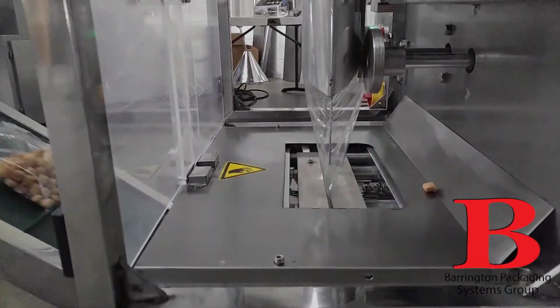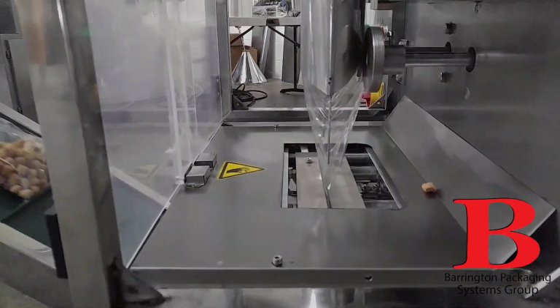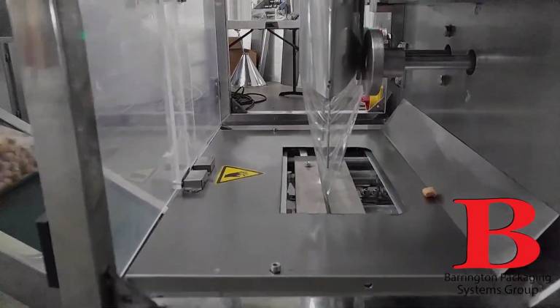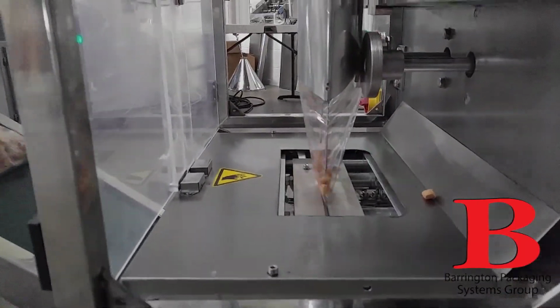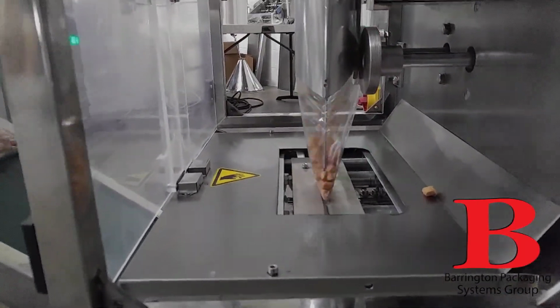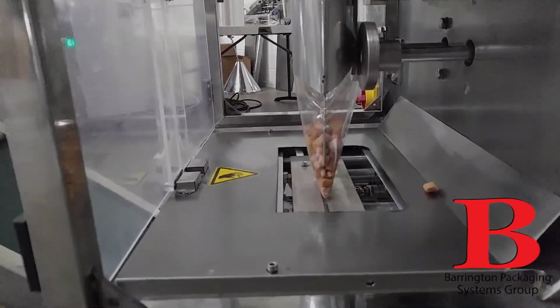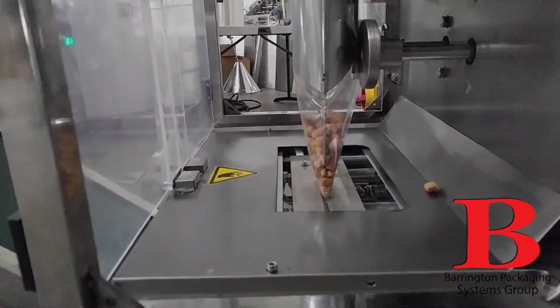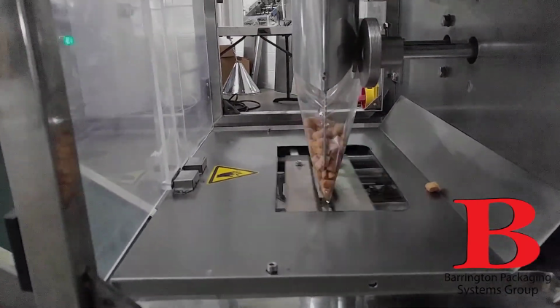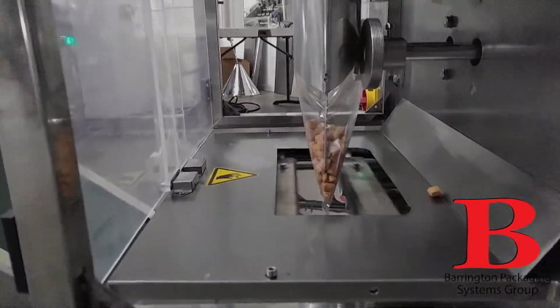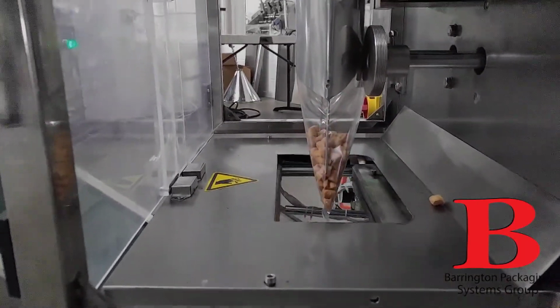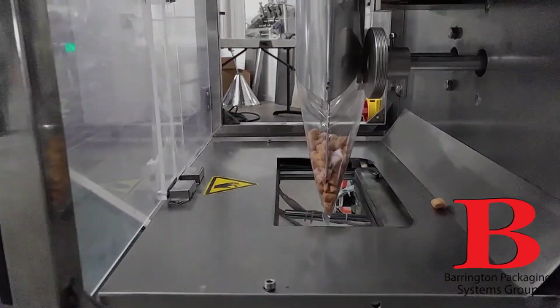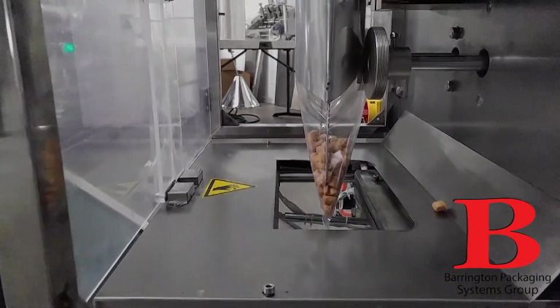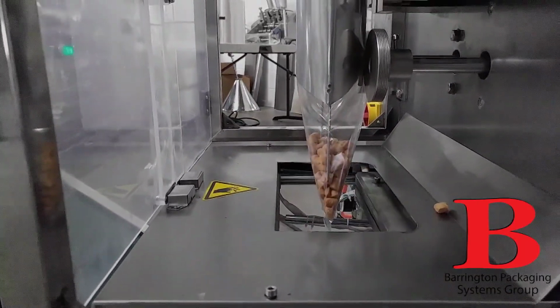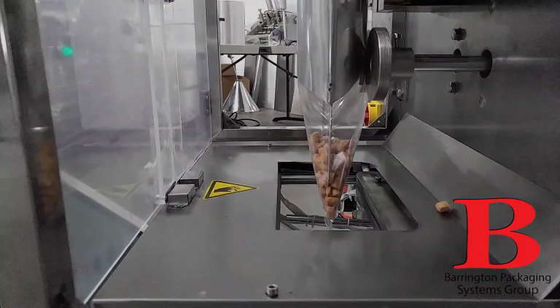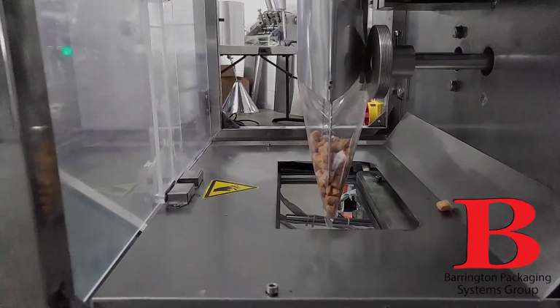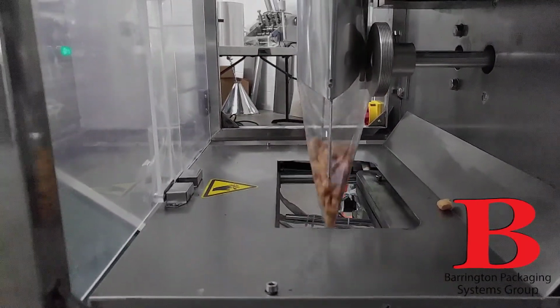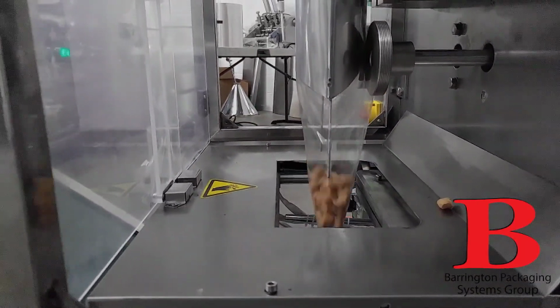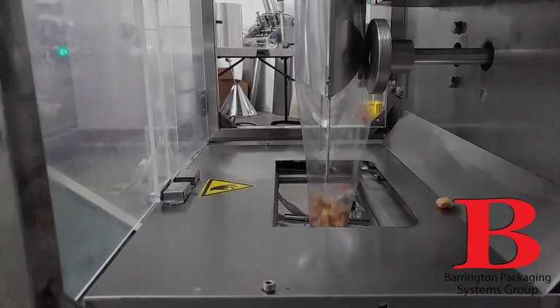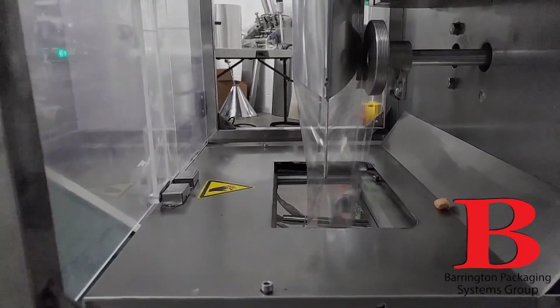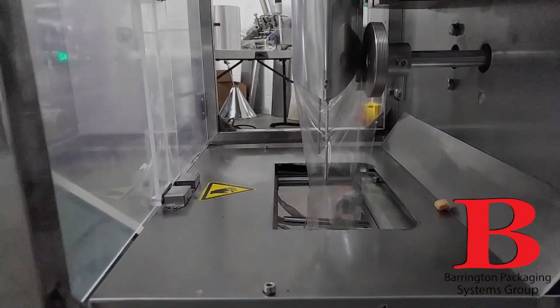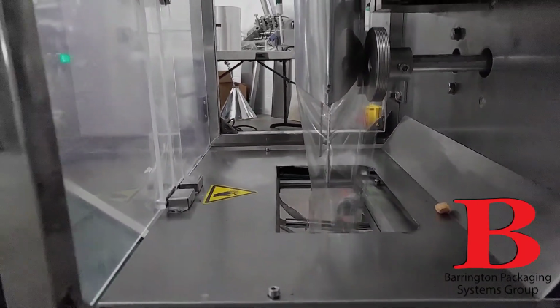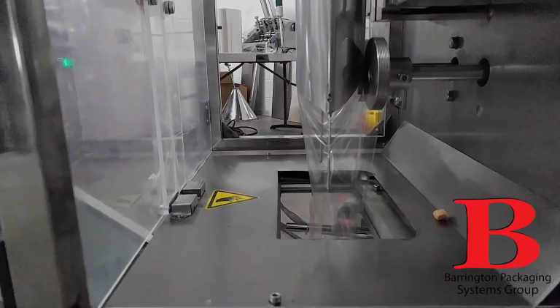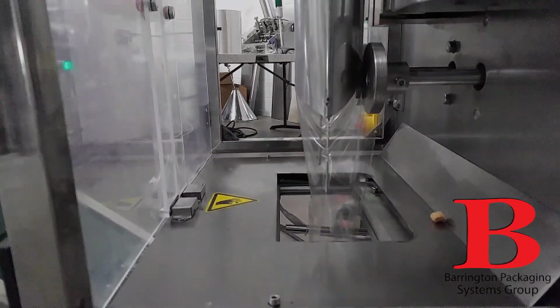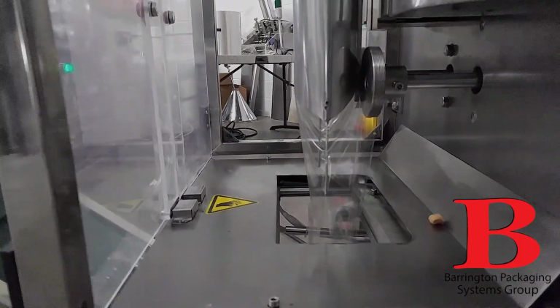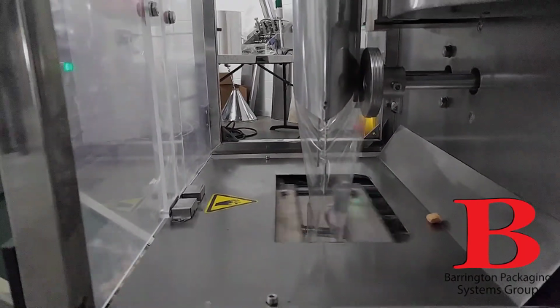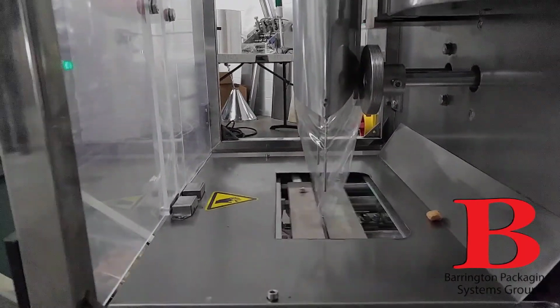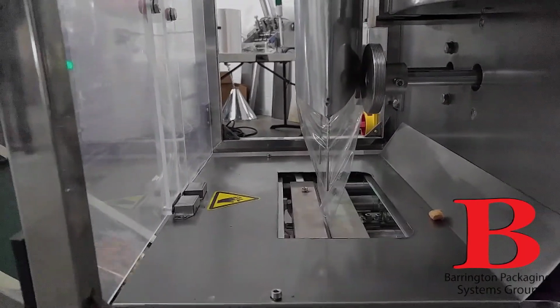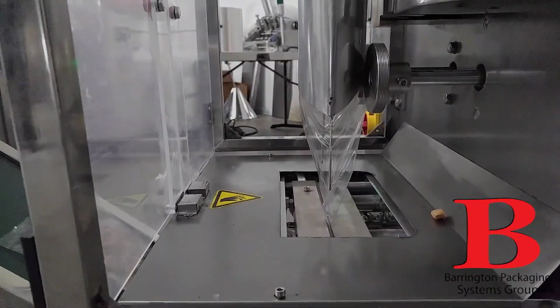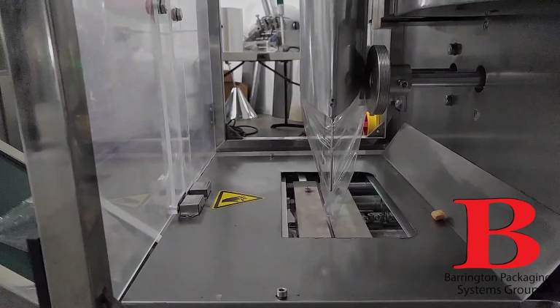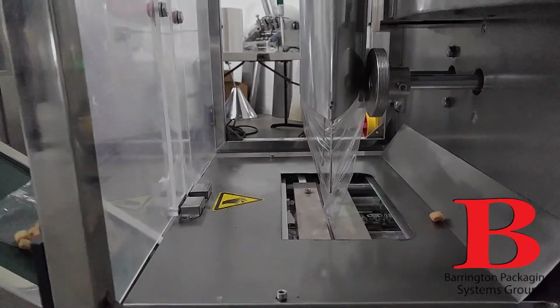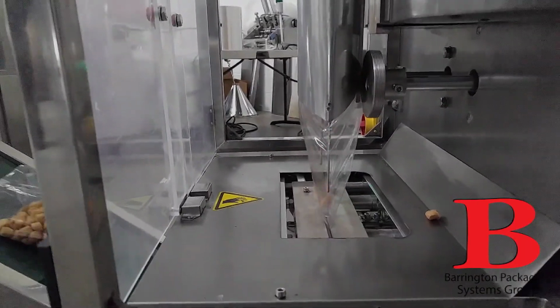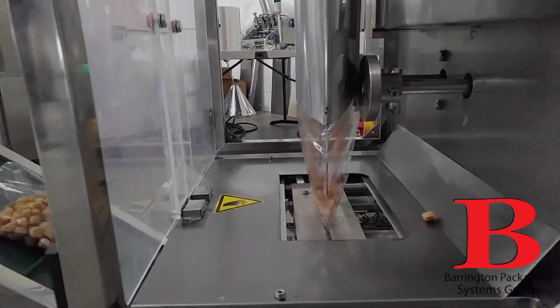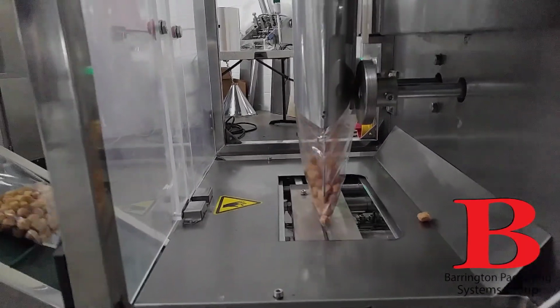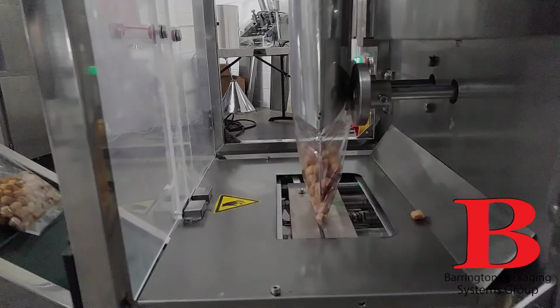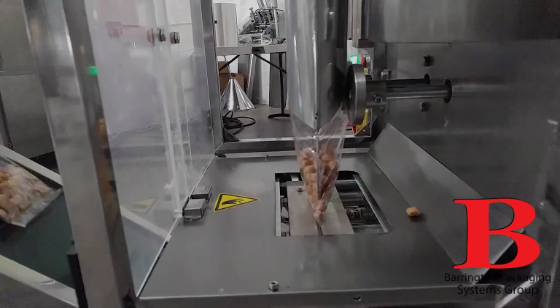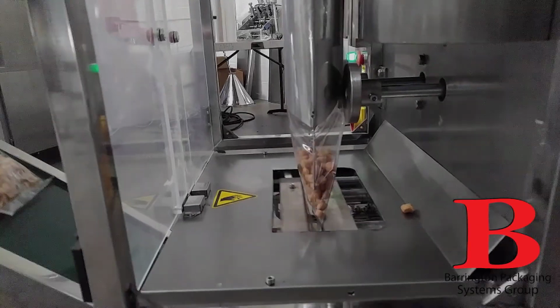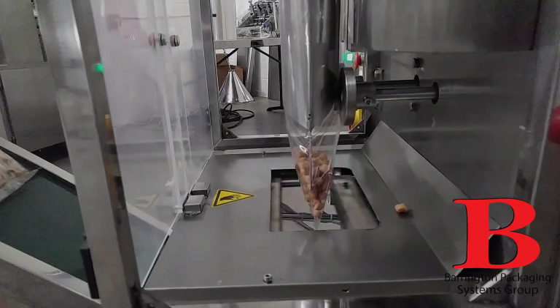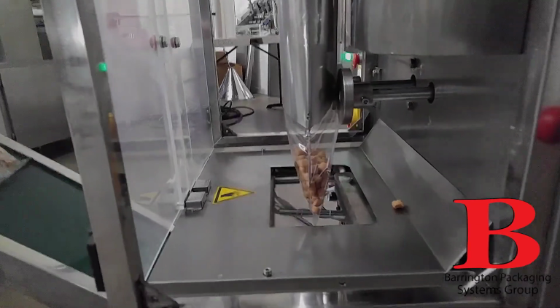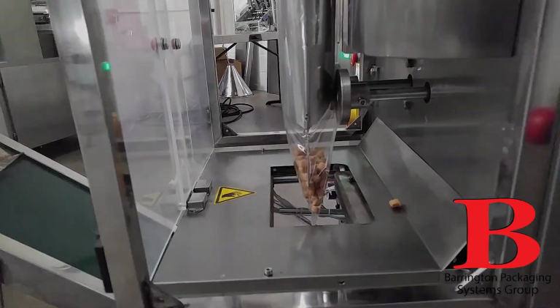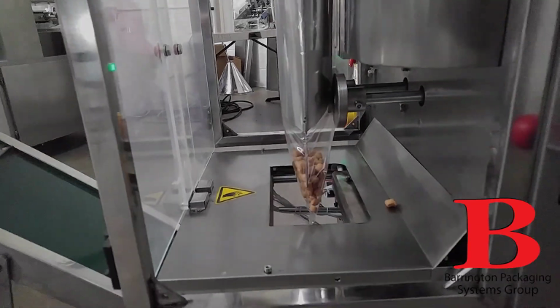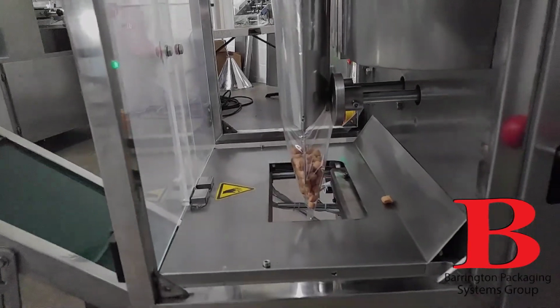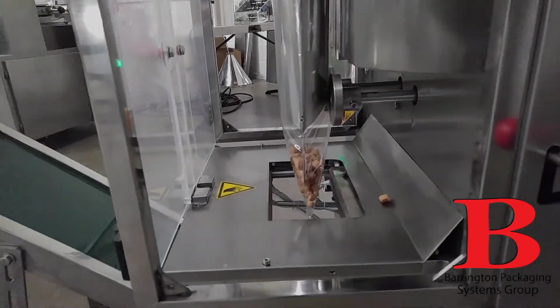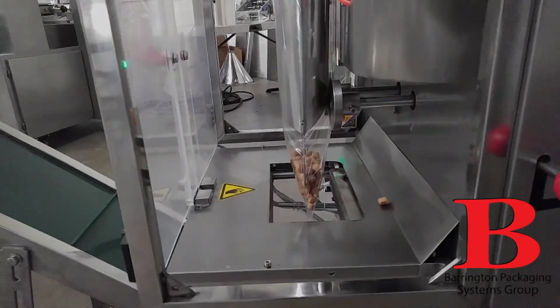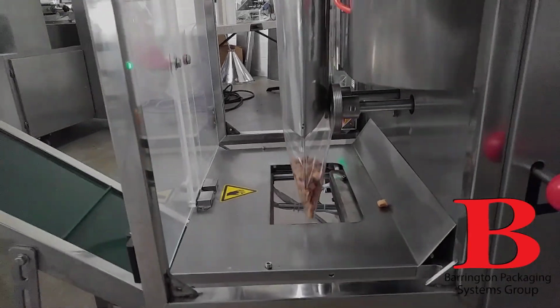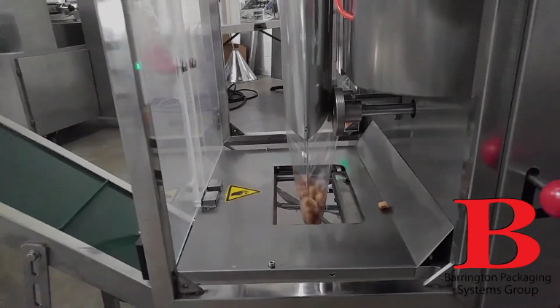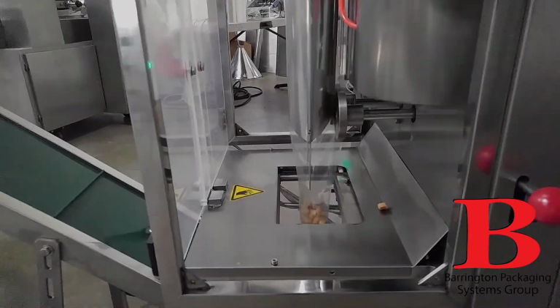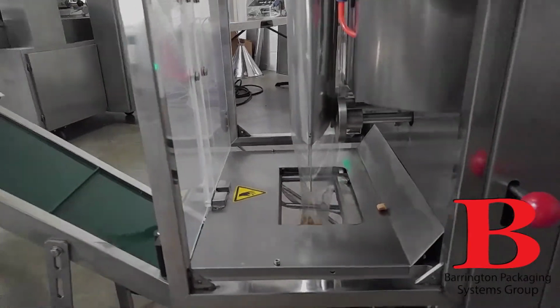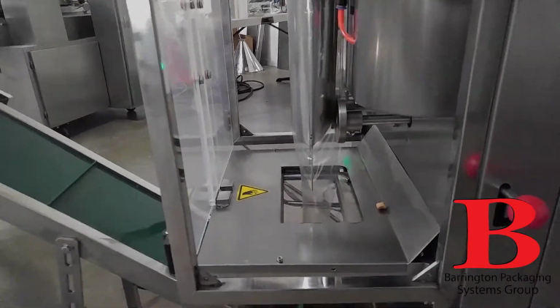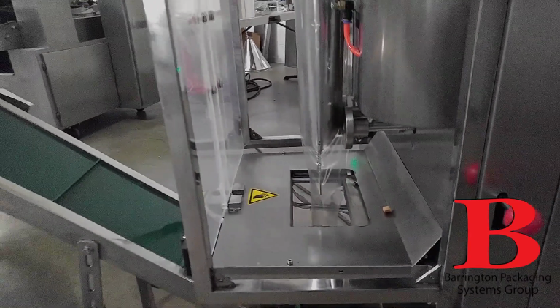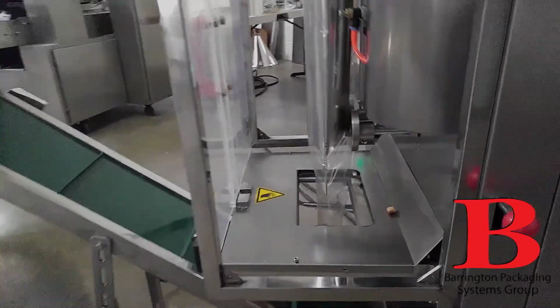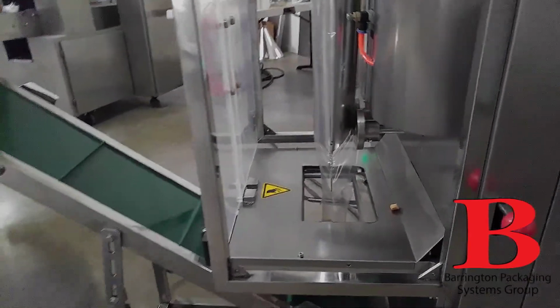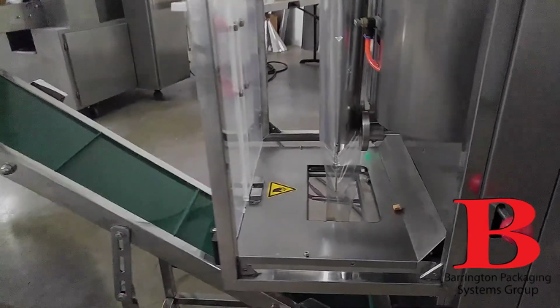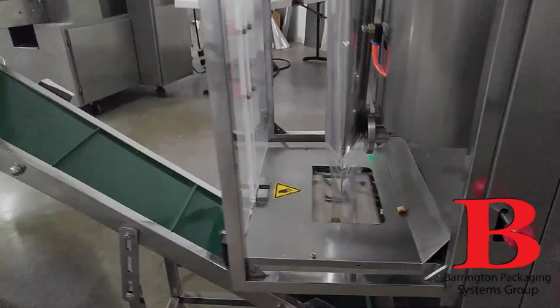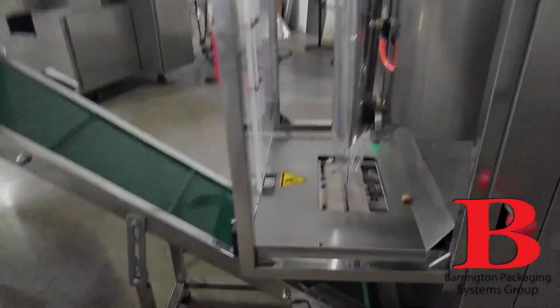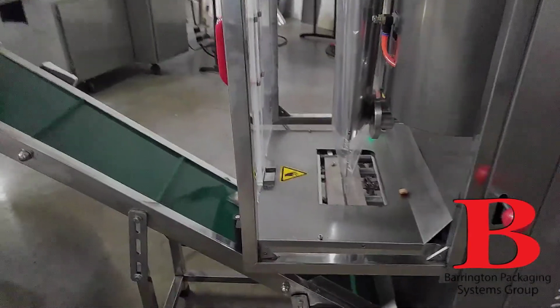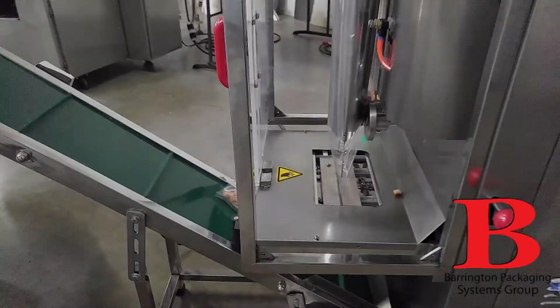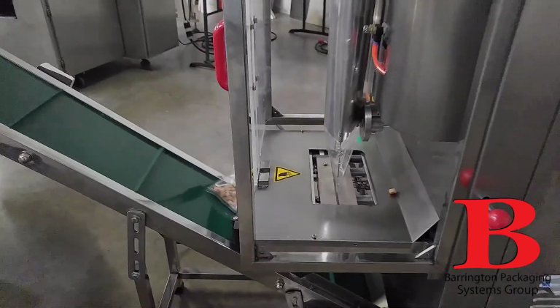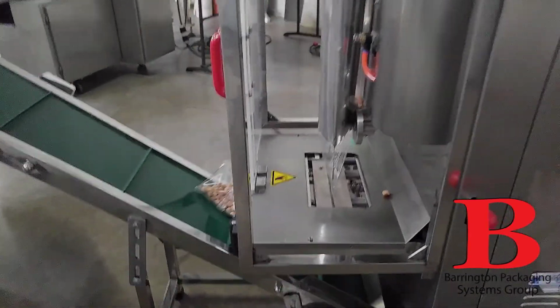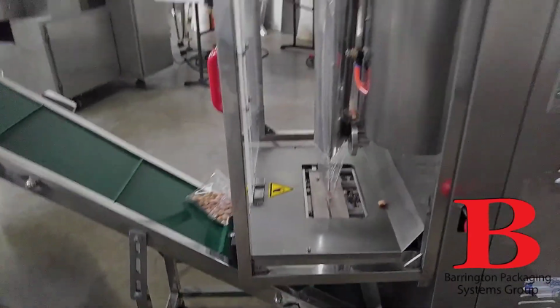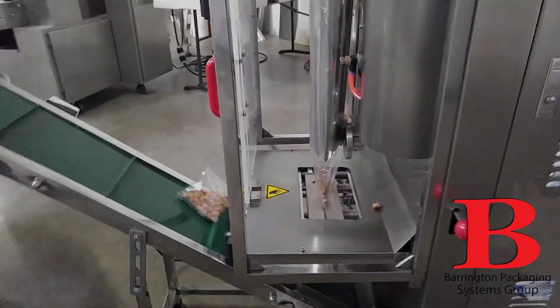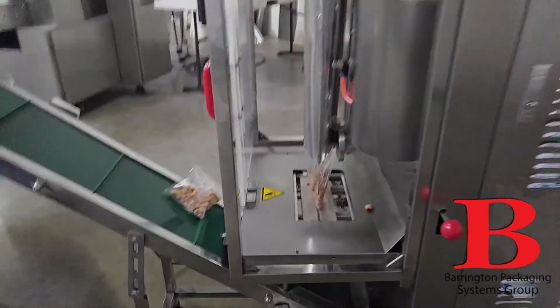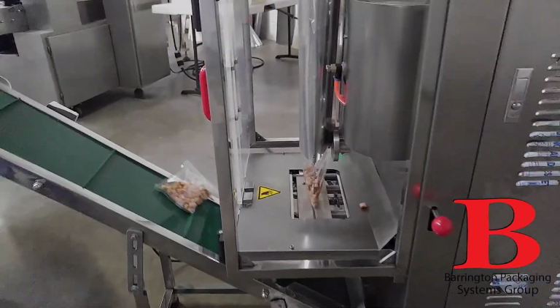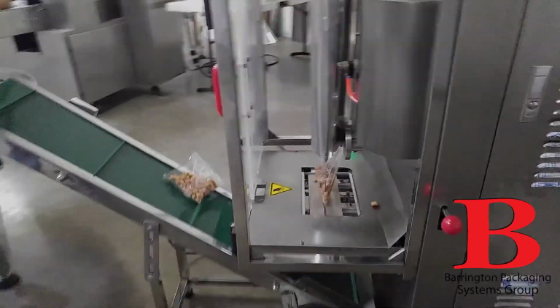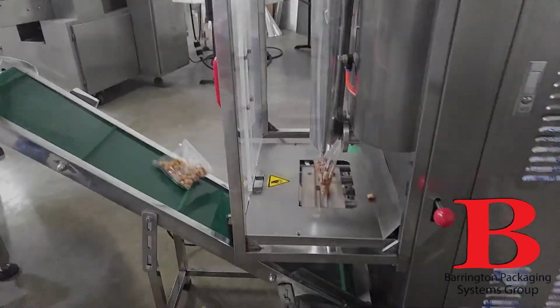As you can see, this machine has a small footprint but high performance. It's targeted for the small to mid-sized food plant.